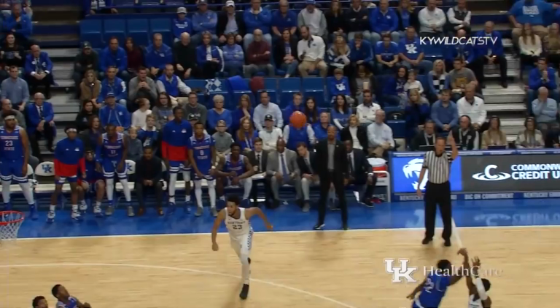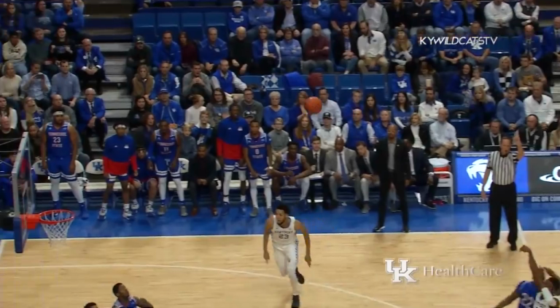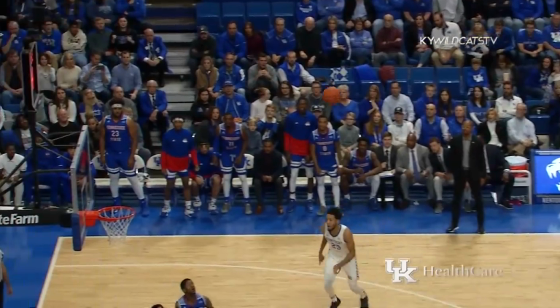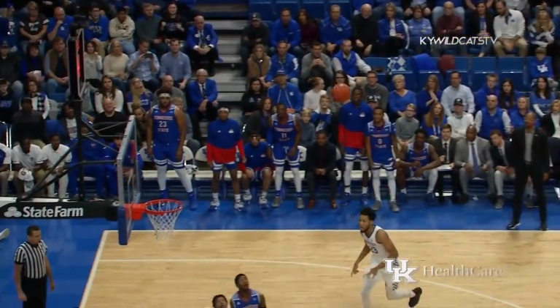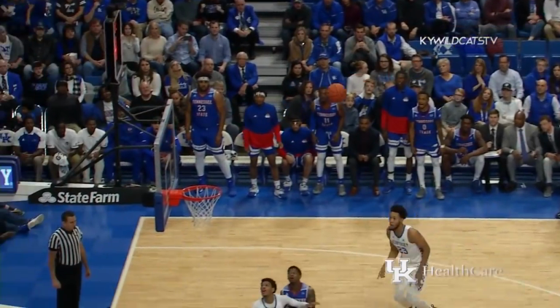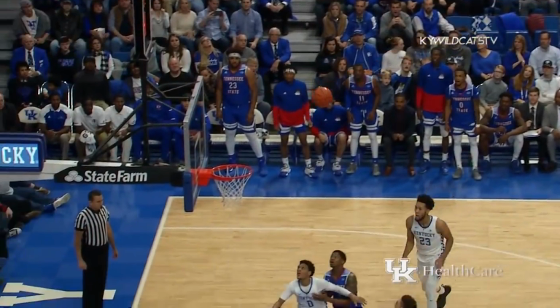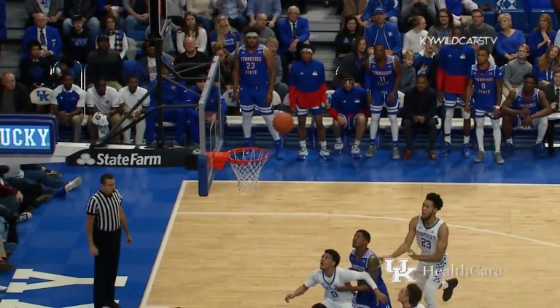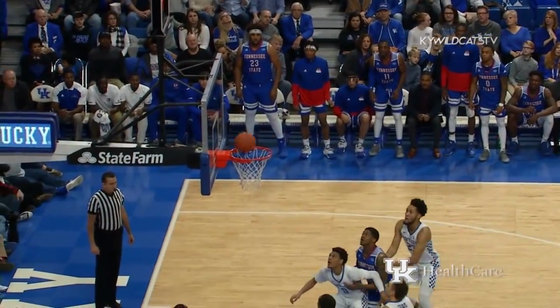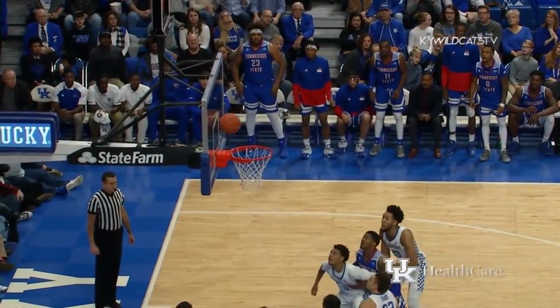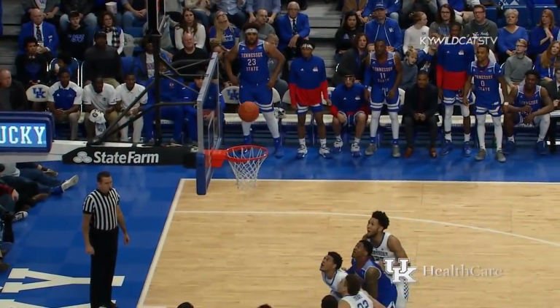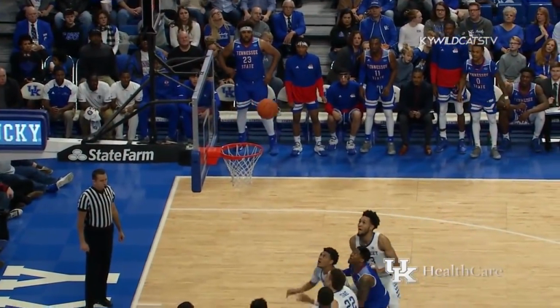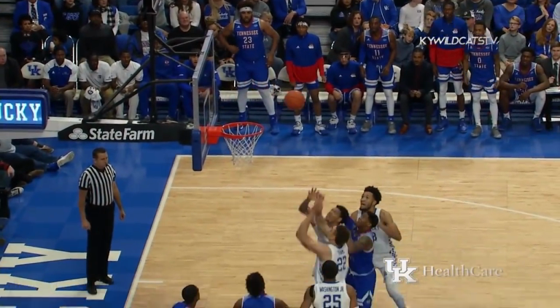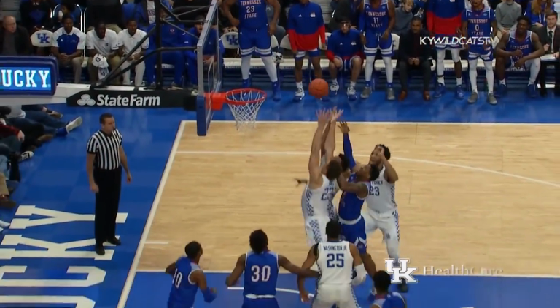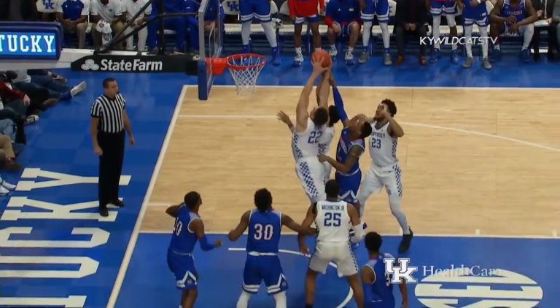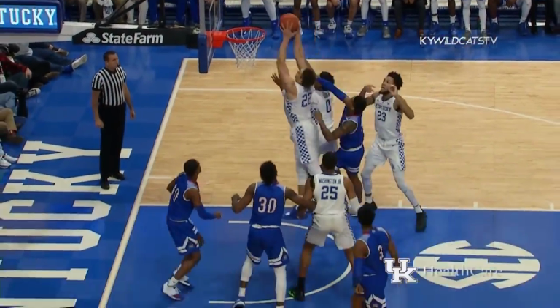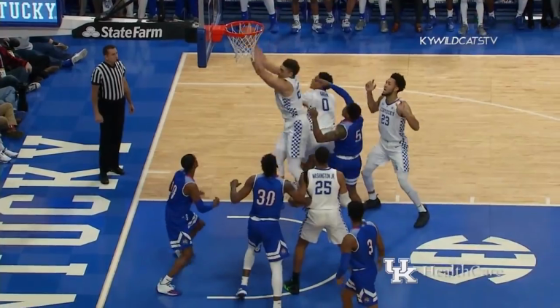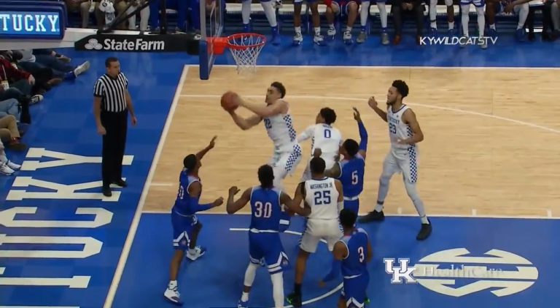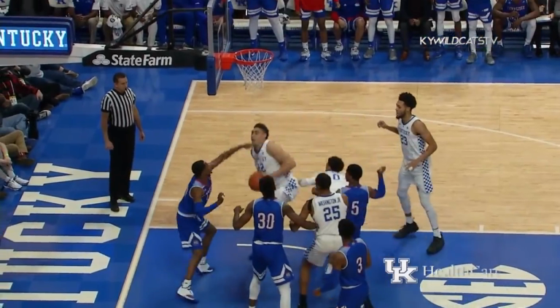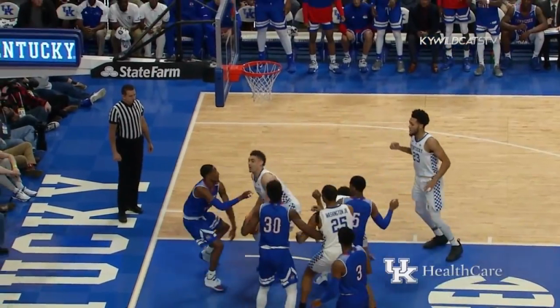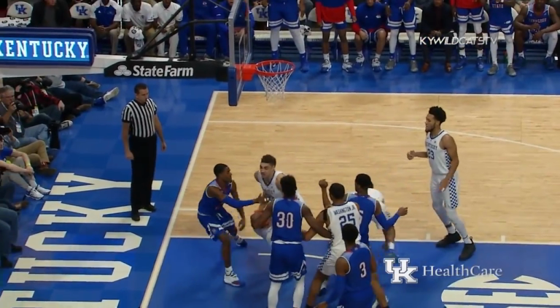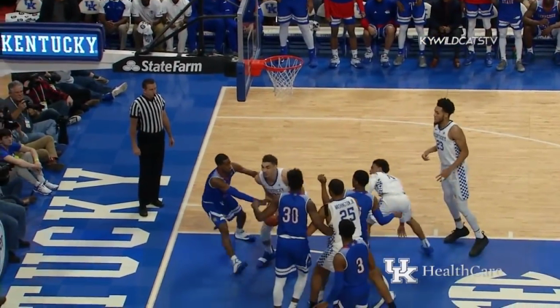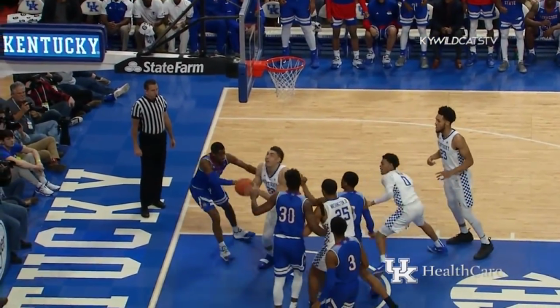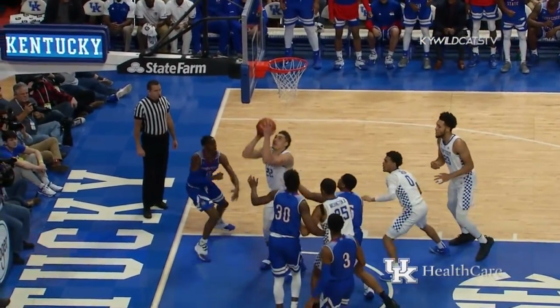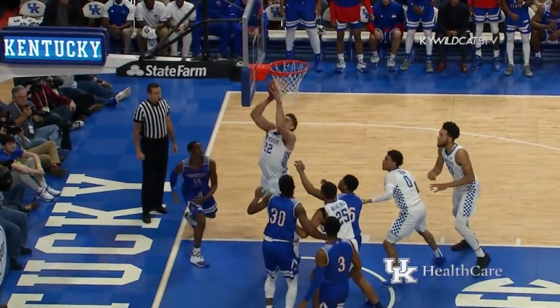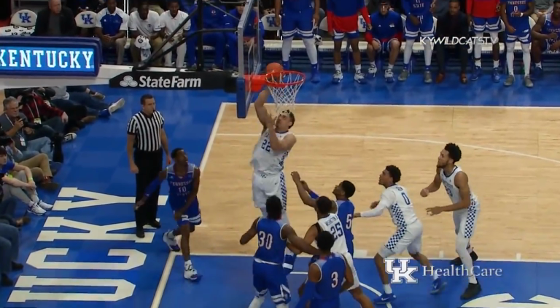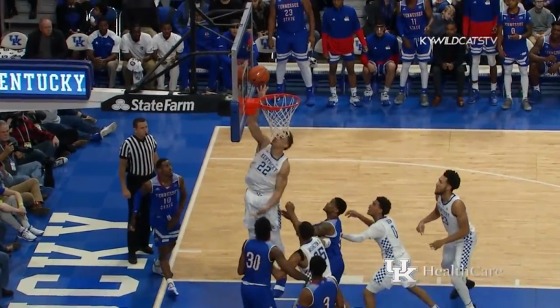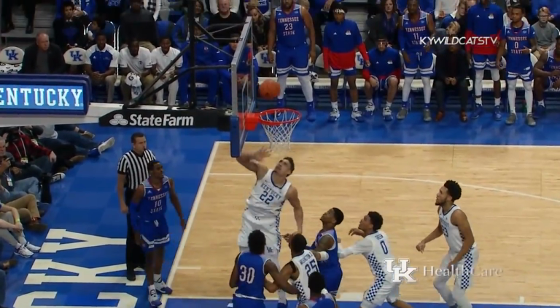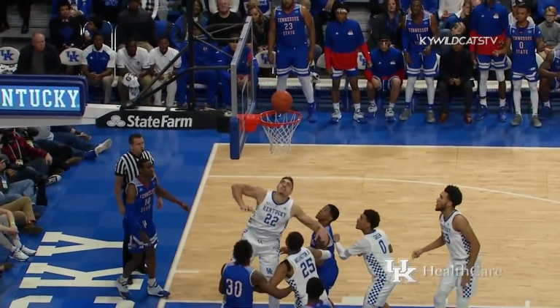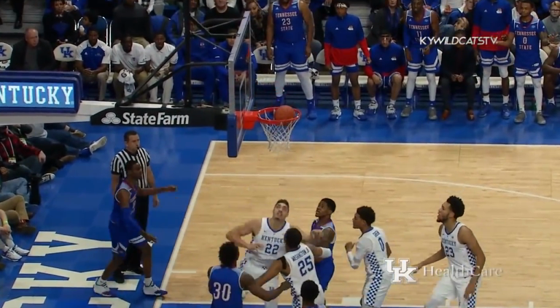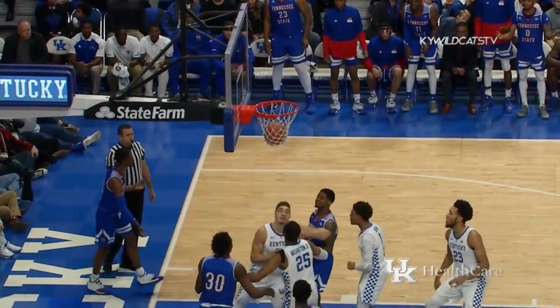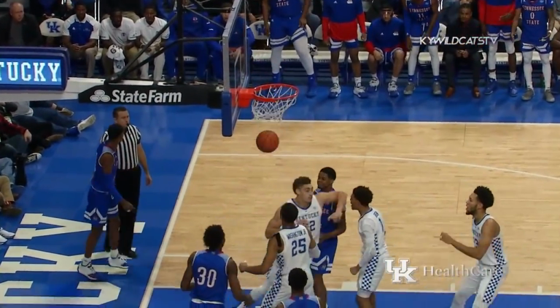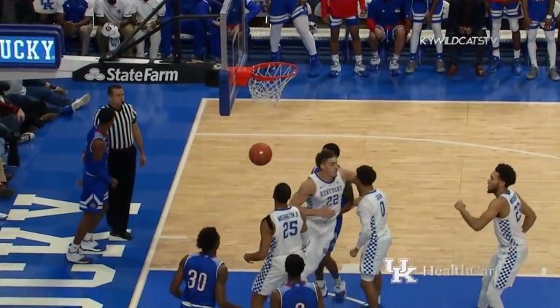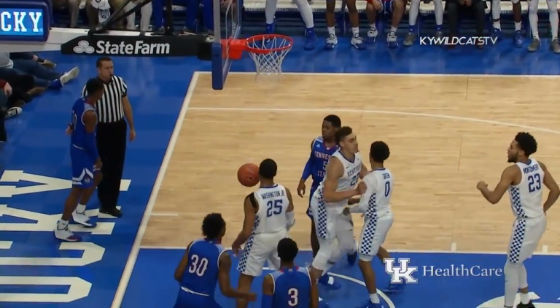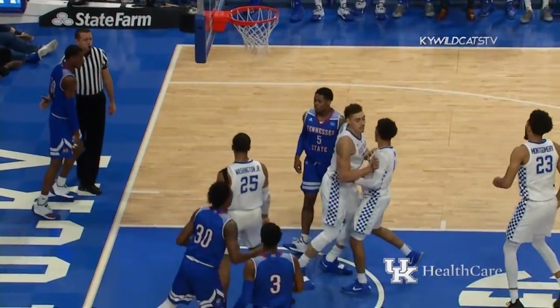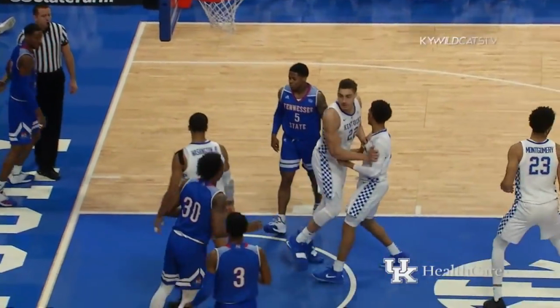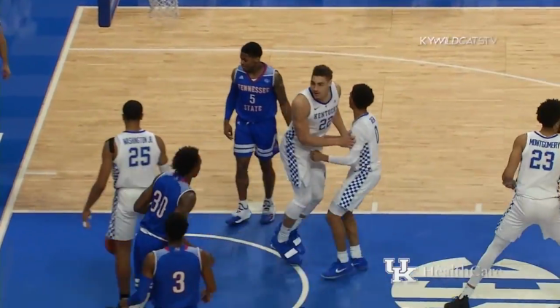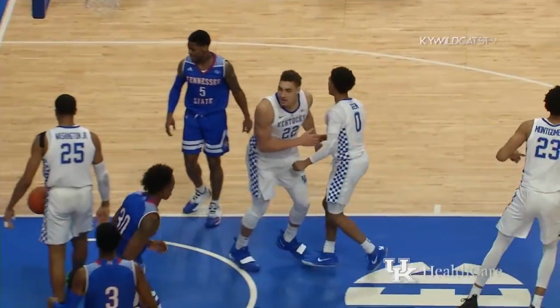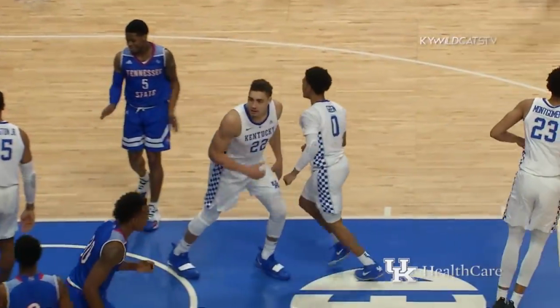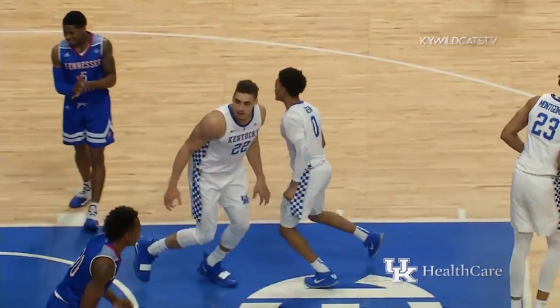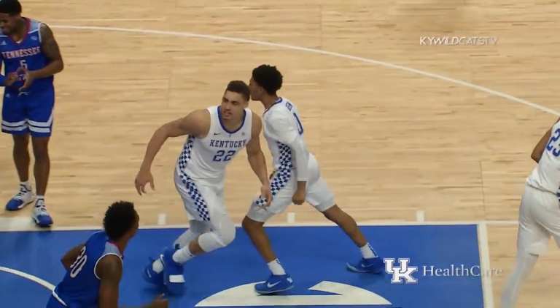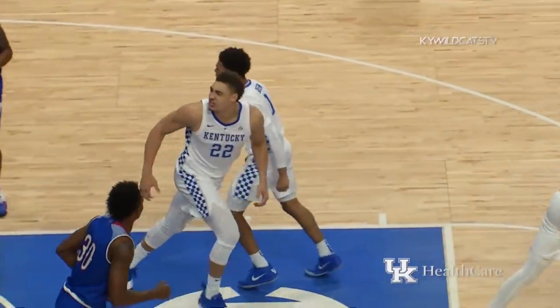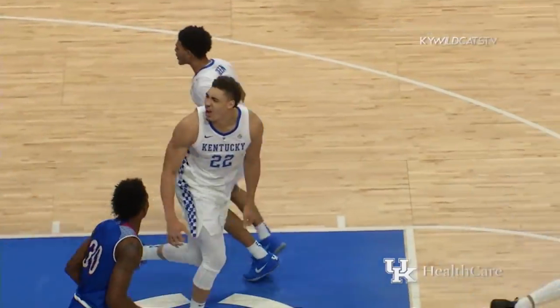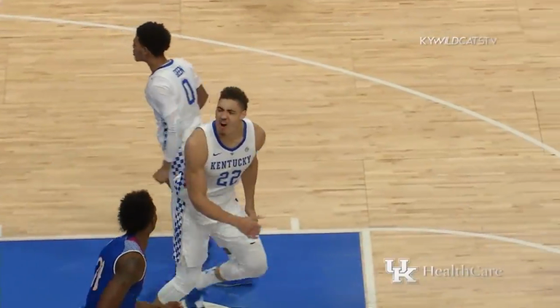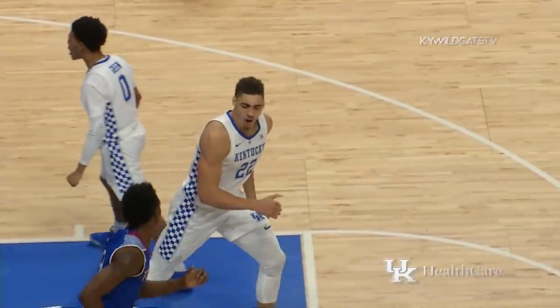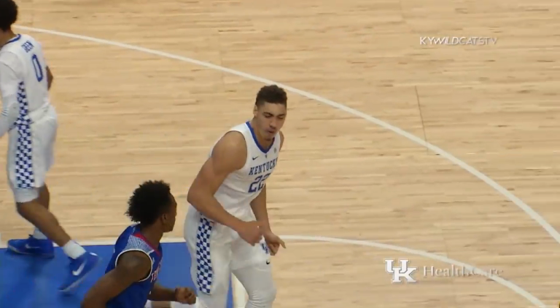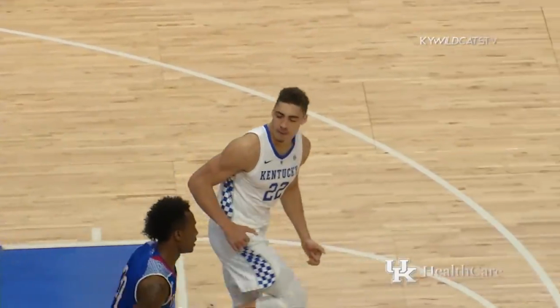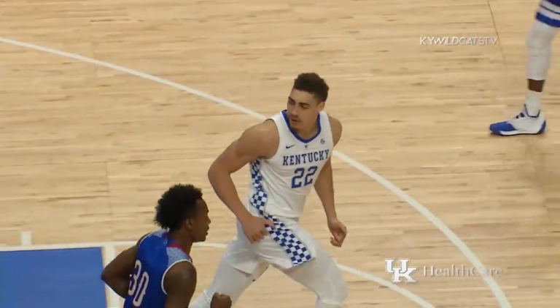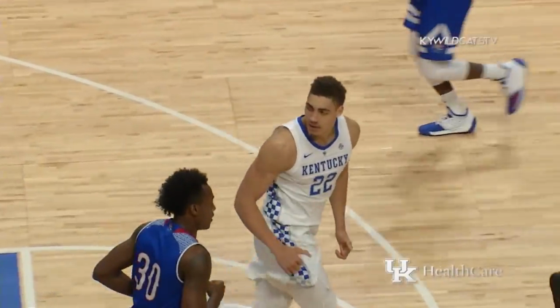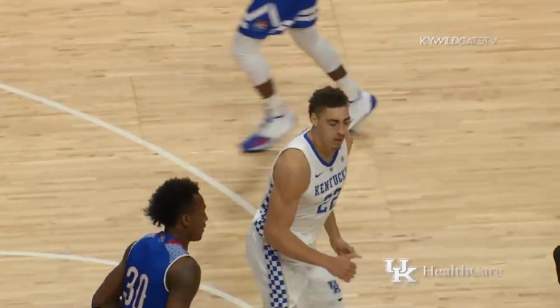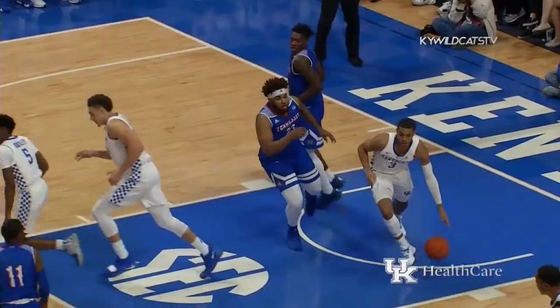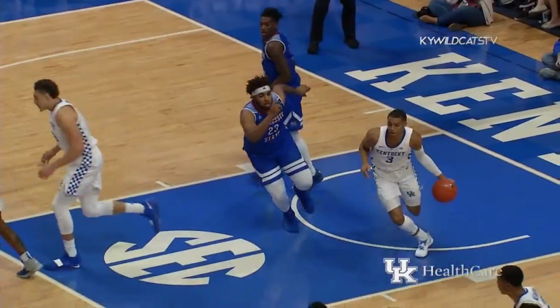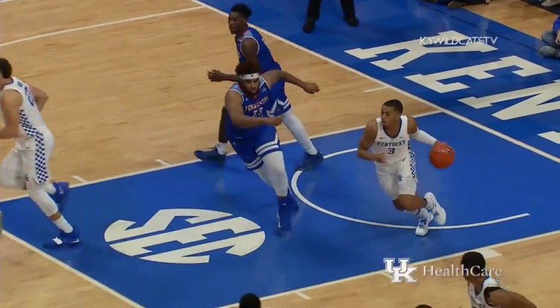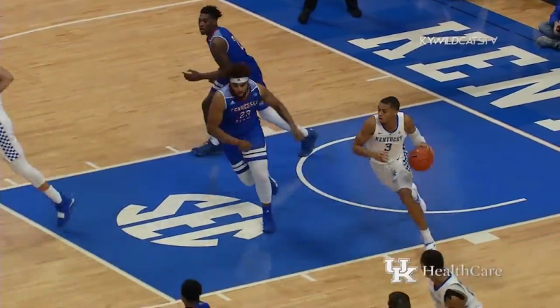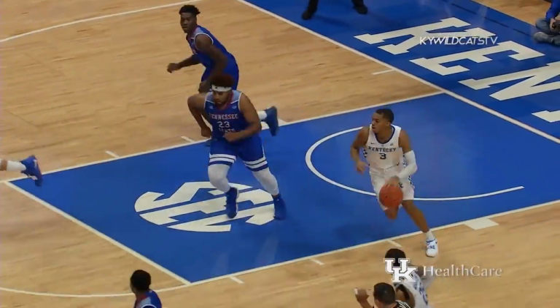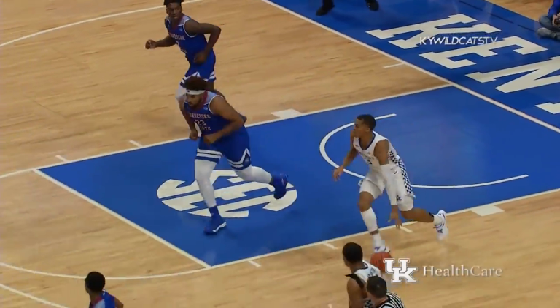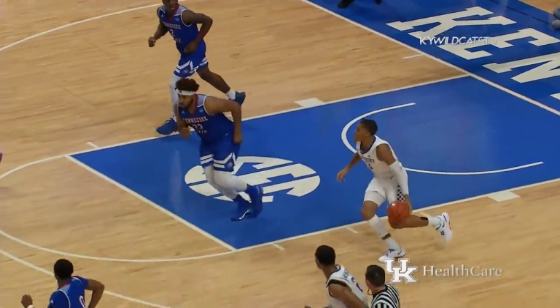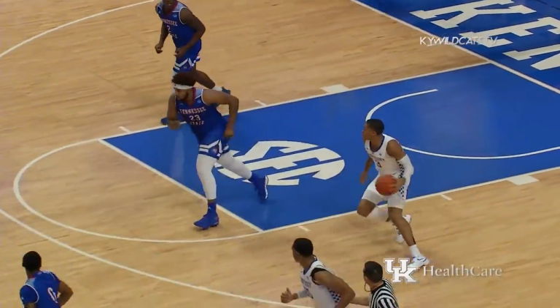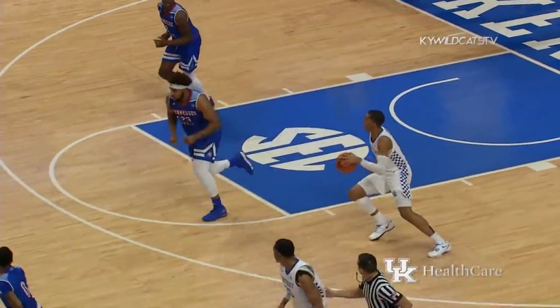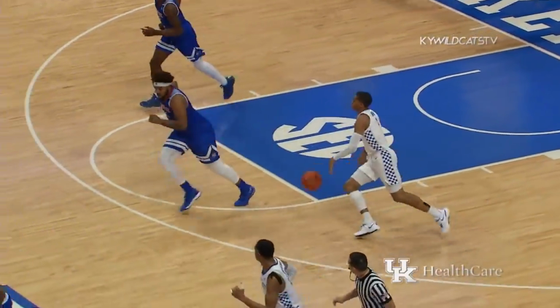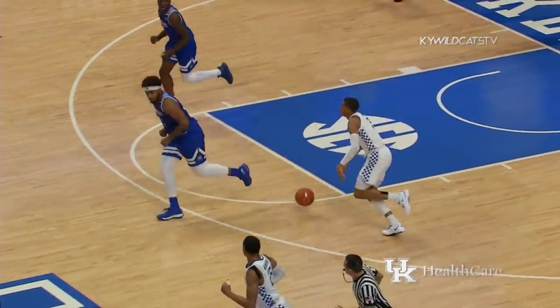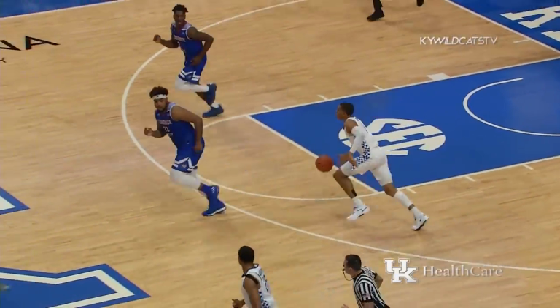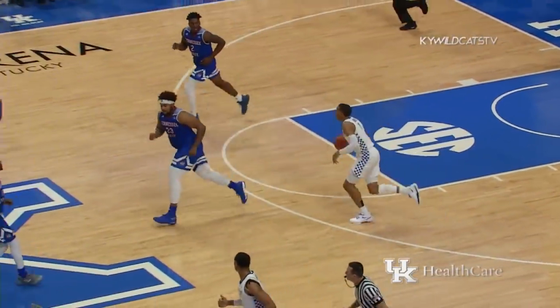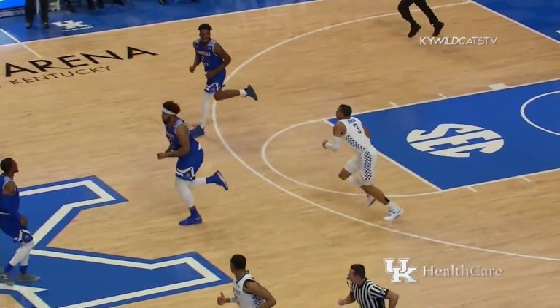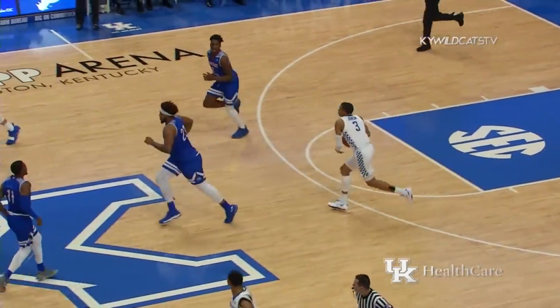Three ball straight away, no good. Rebound, Travis goes up and scores. There's the offensive rebound. Rebounded by Johnson for Kentucky.